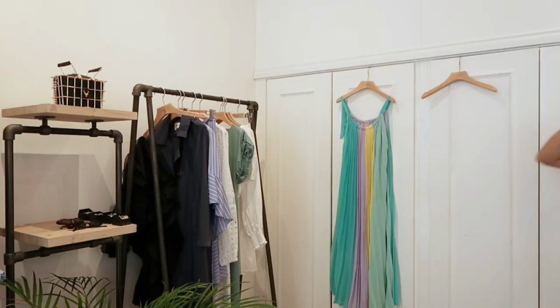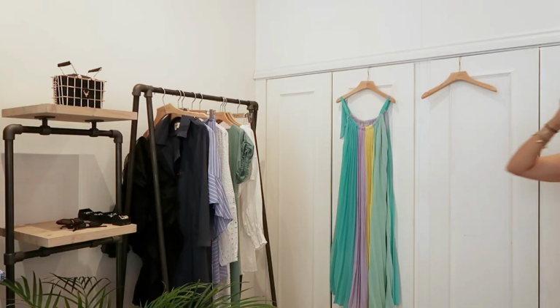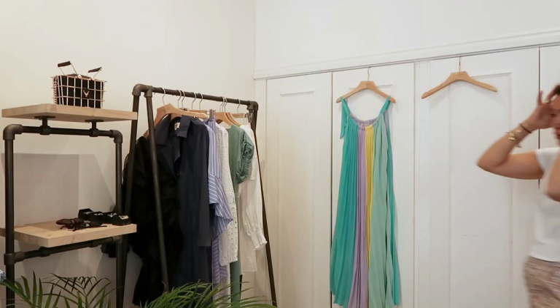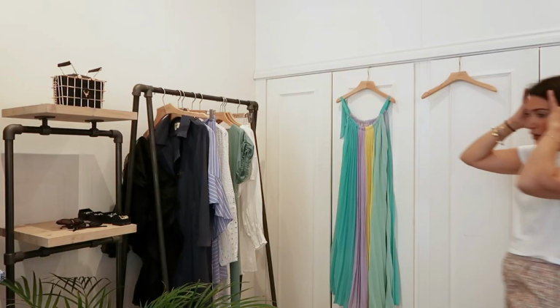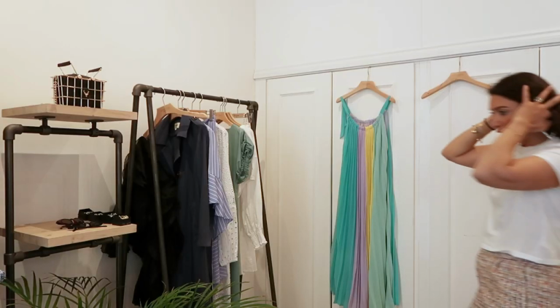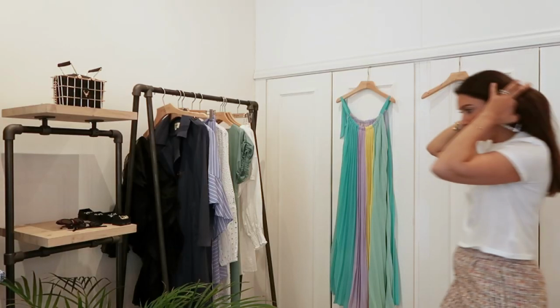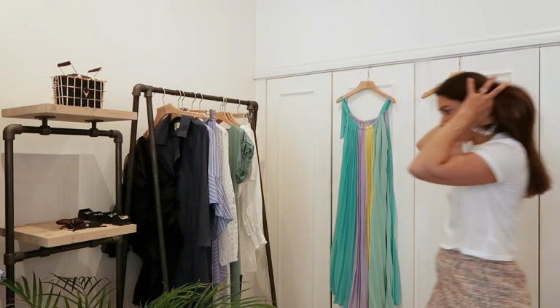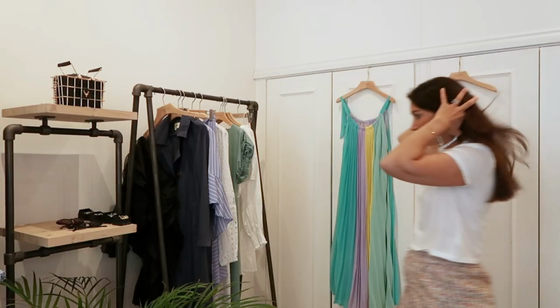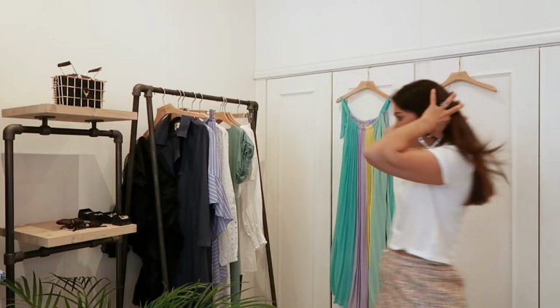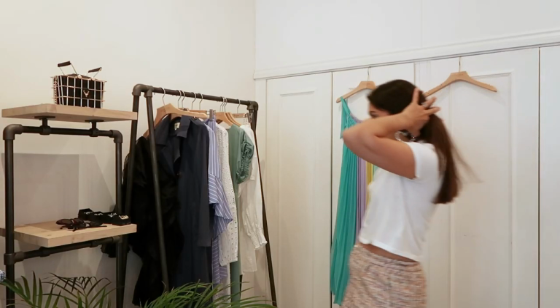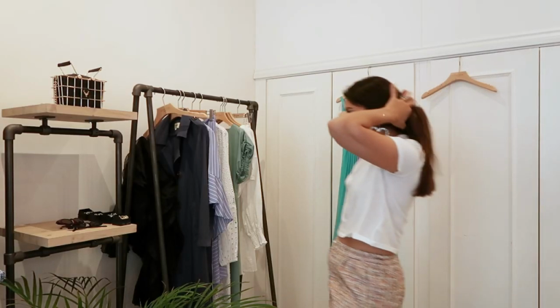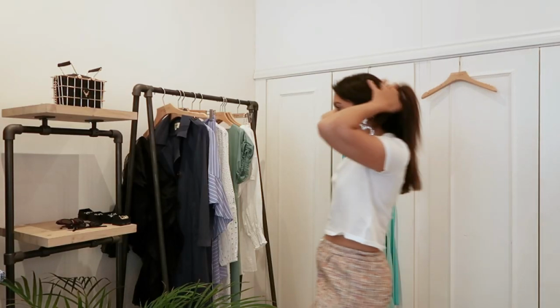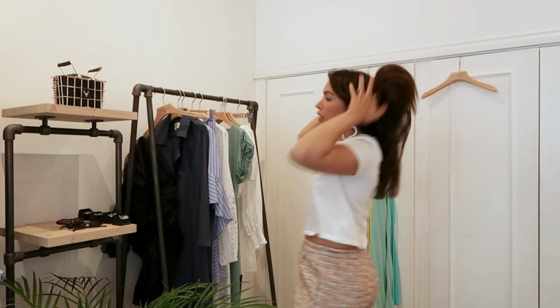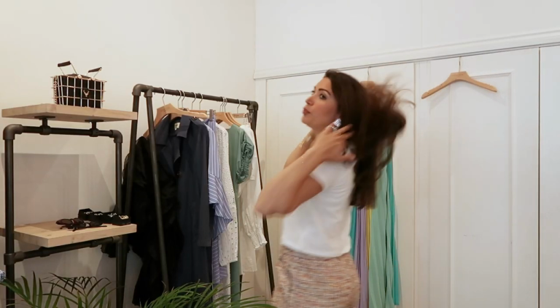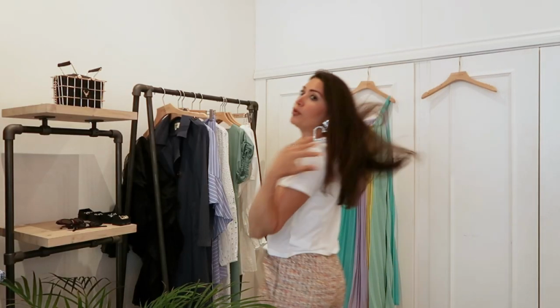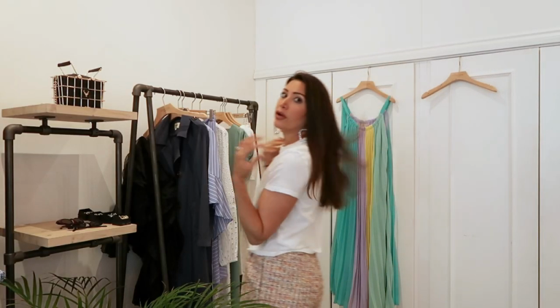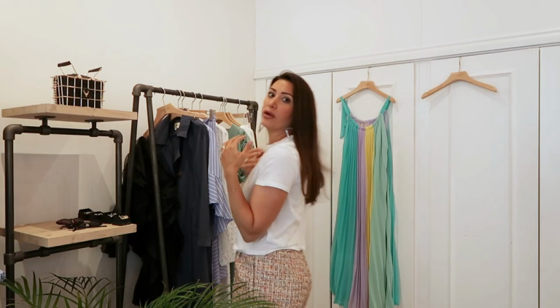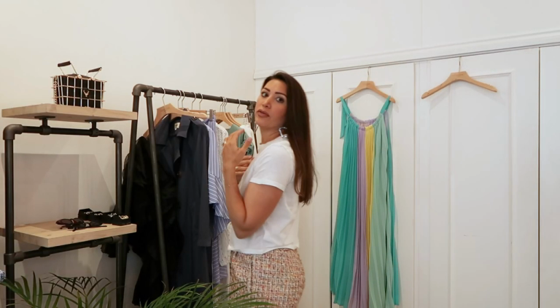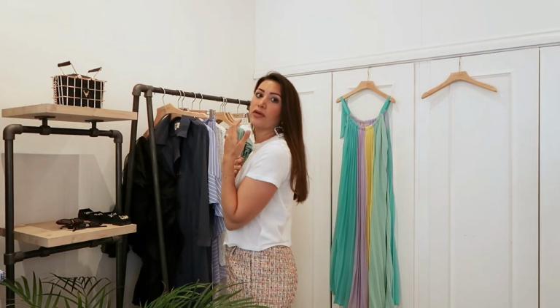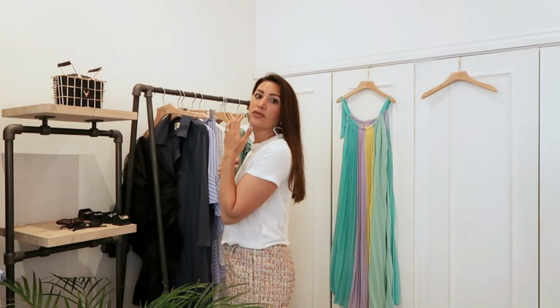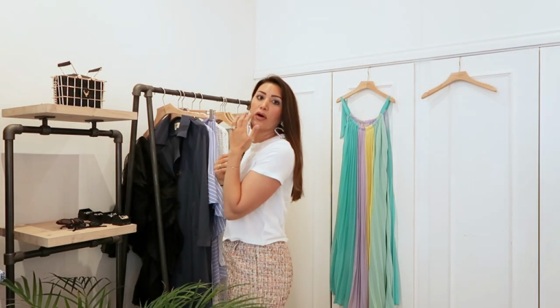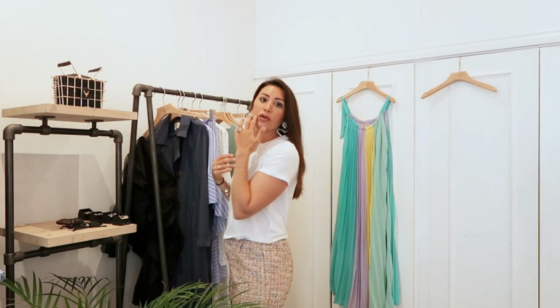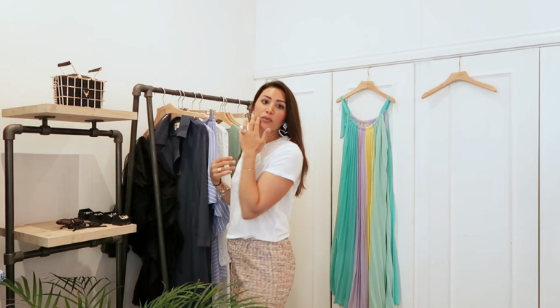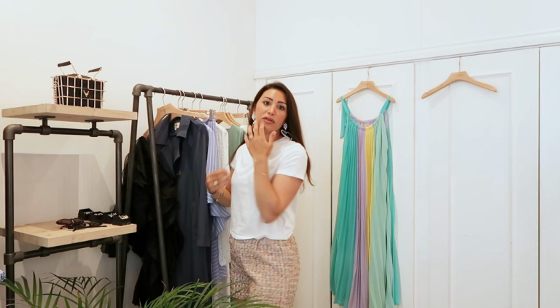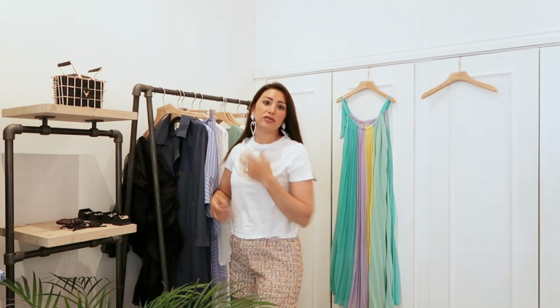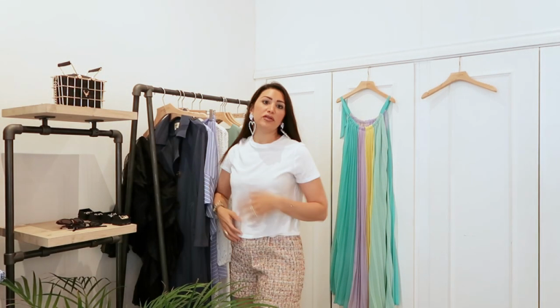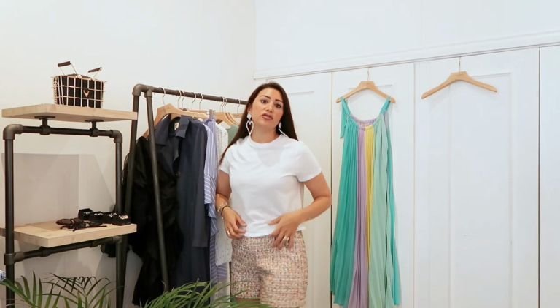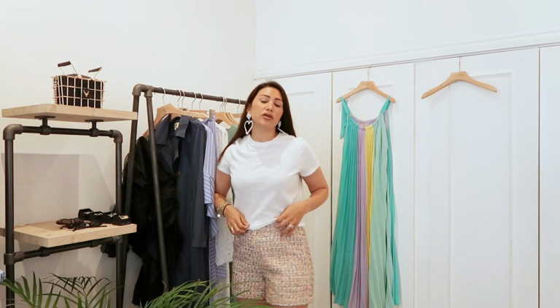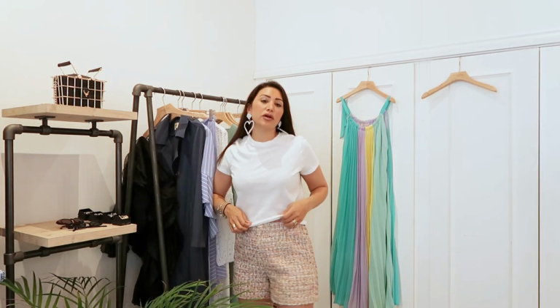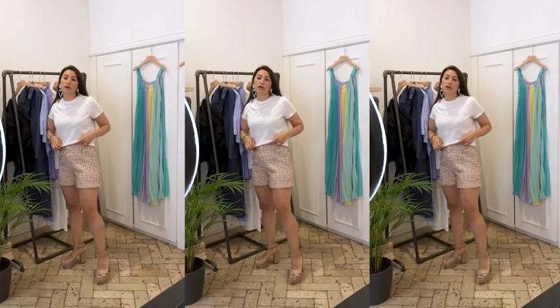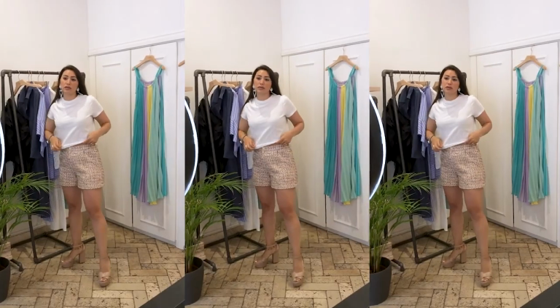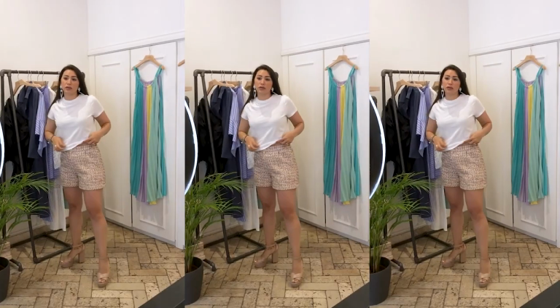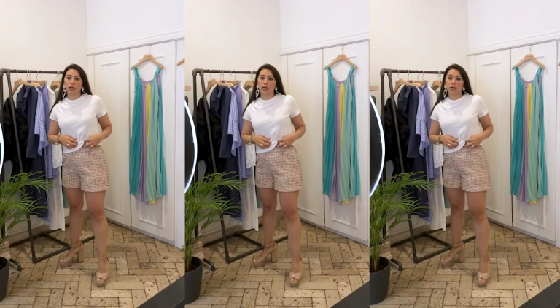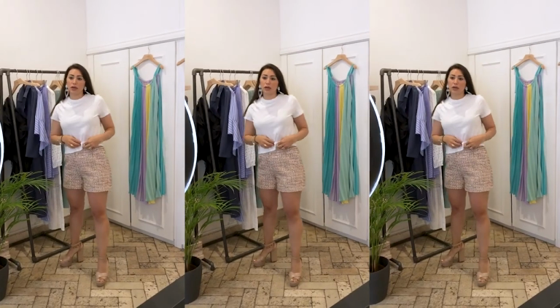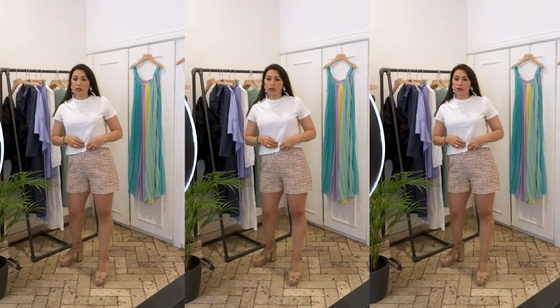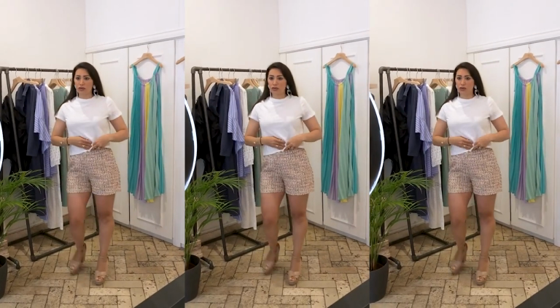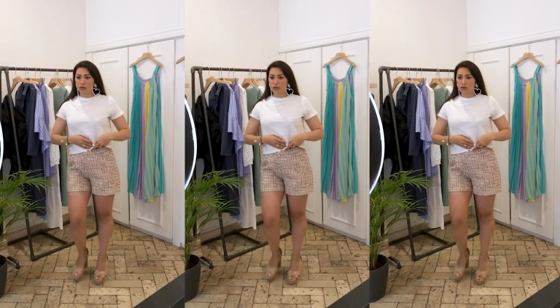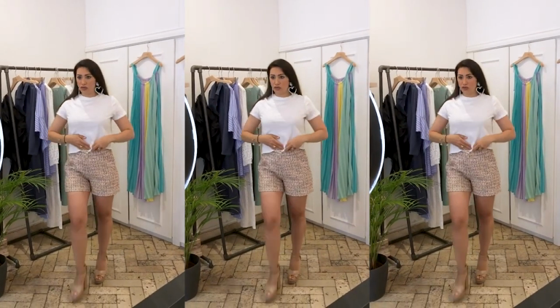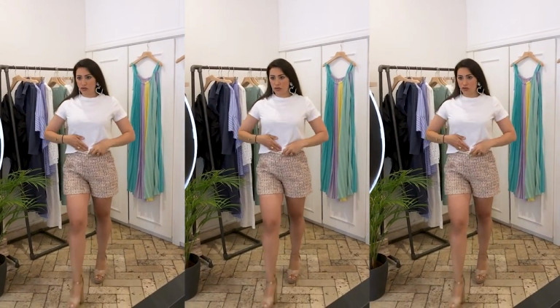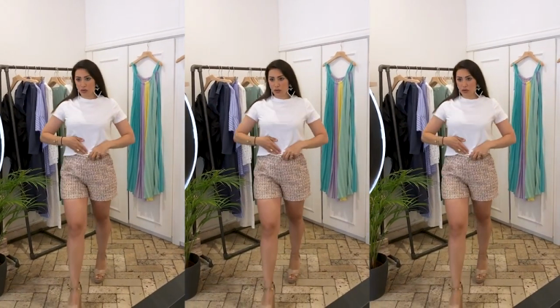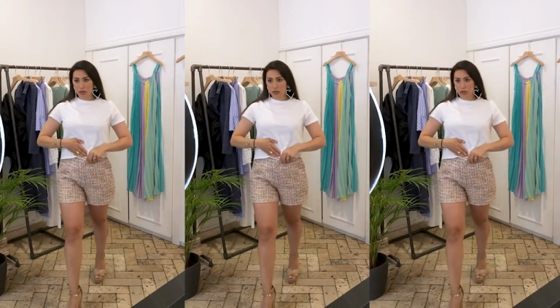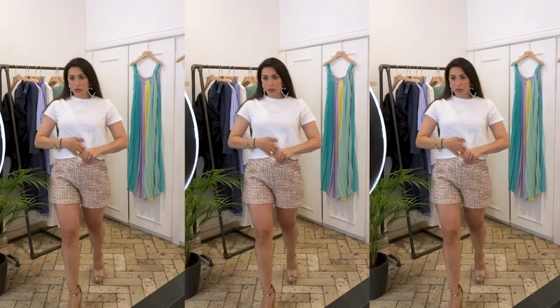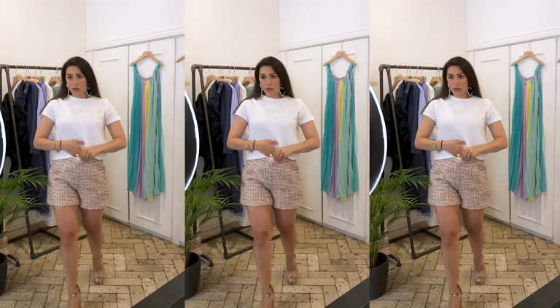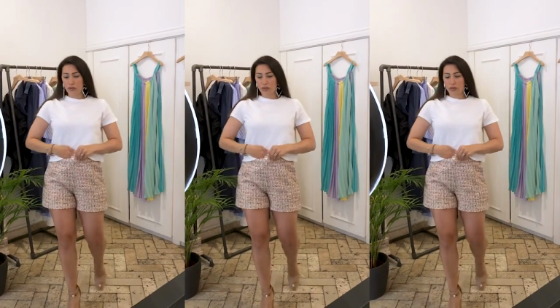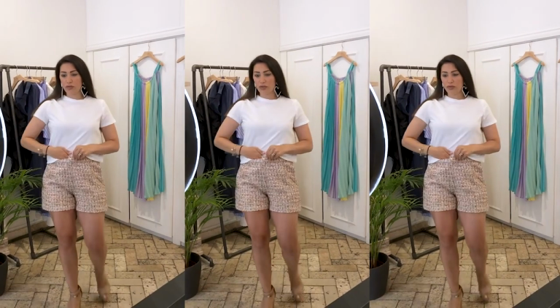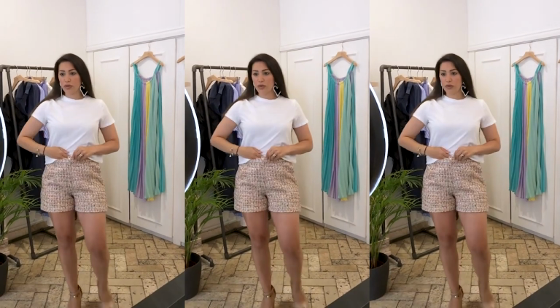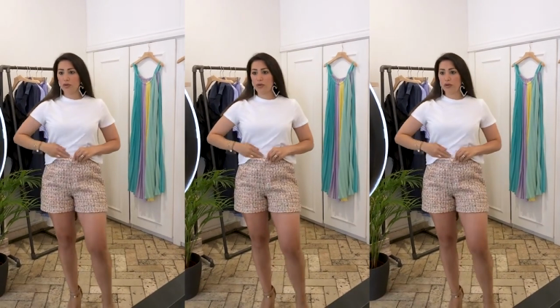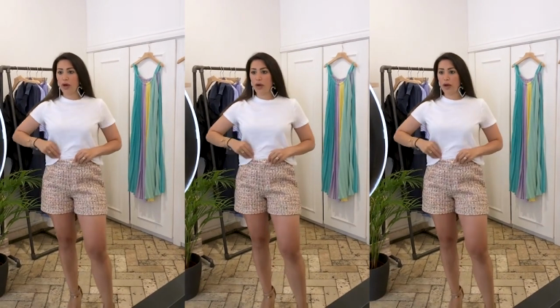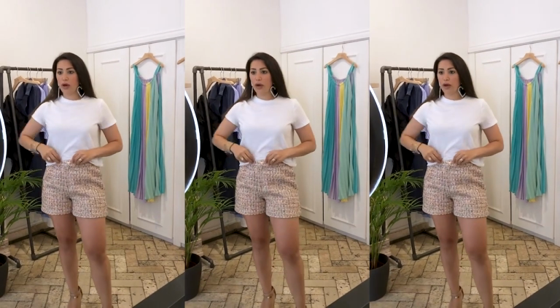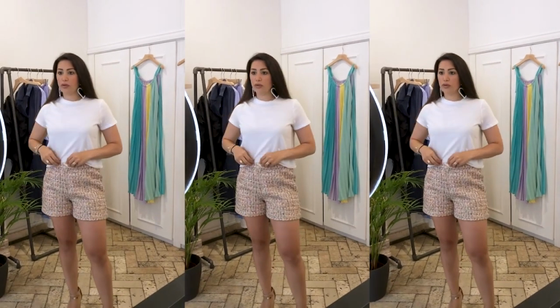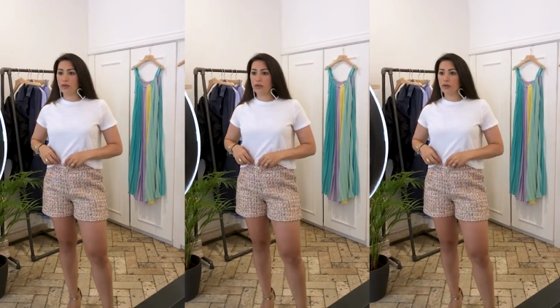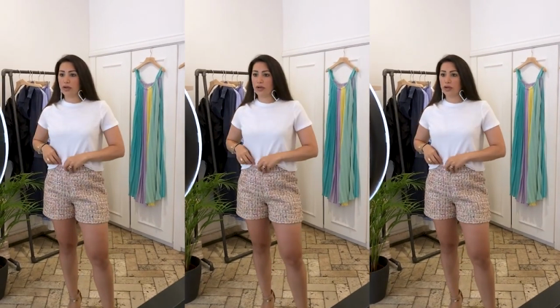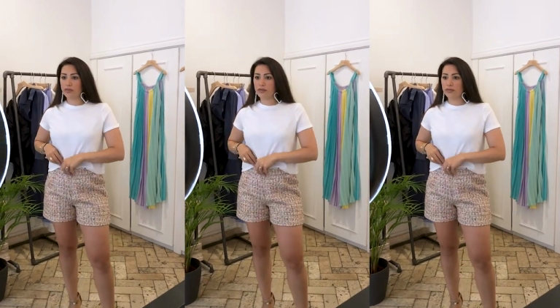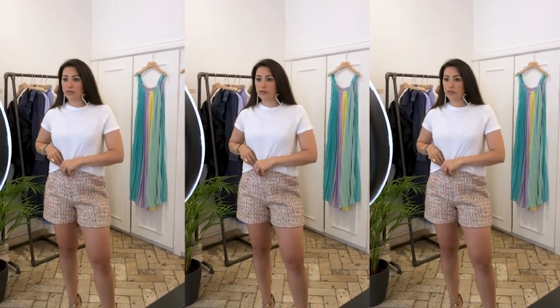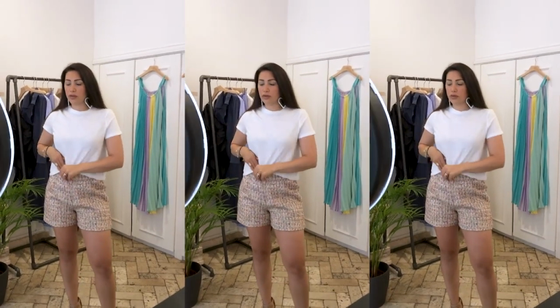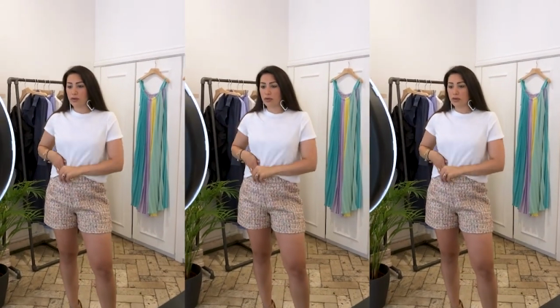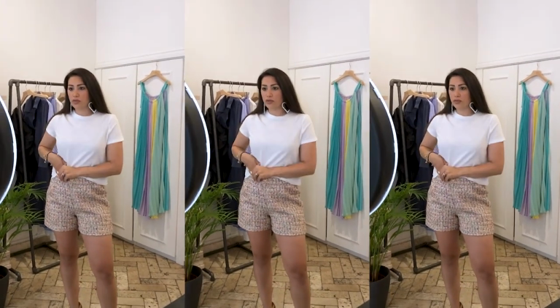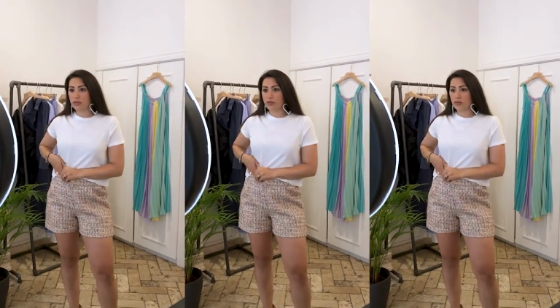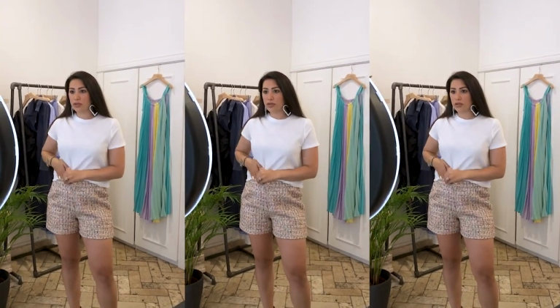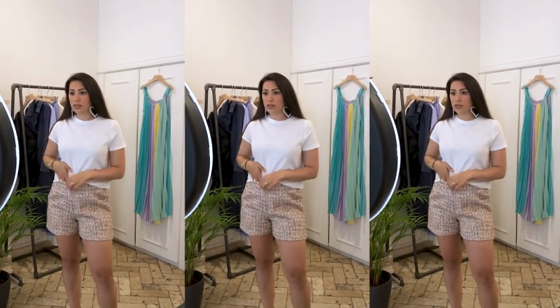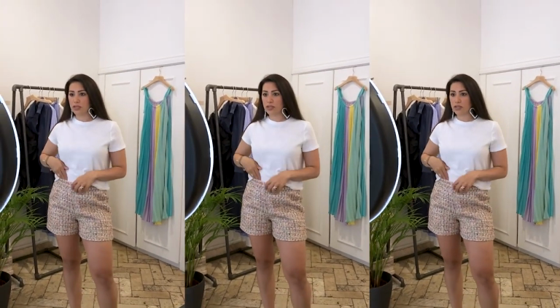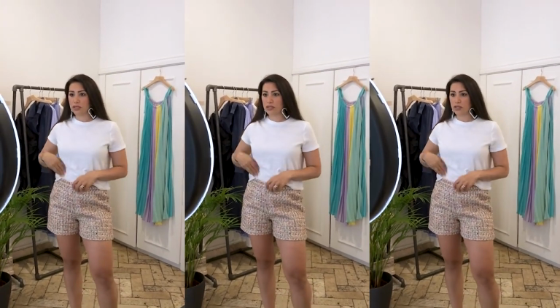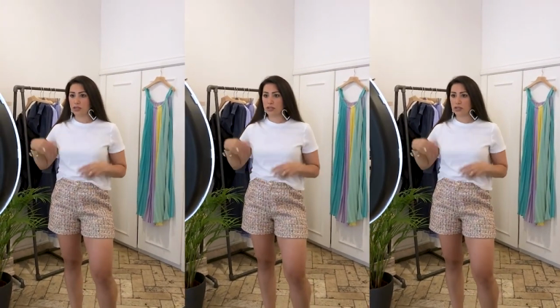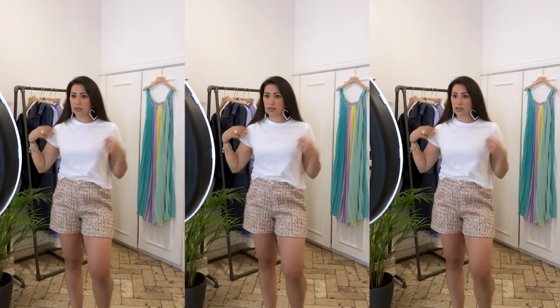I put this on with a t-shirt to show you also how nice it looks with a t-shirt.